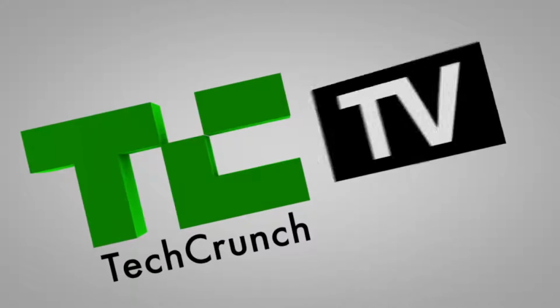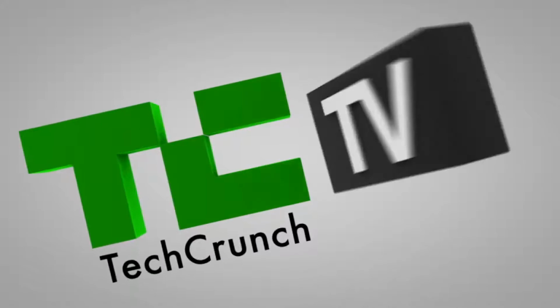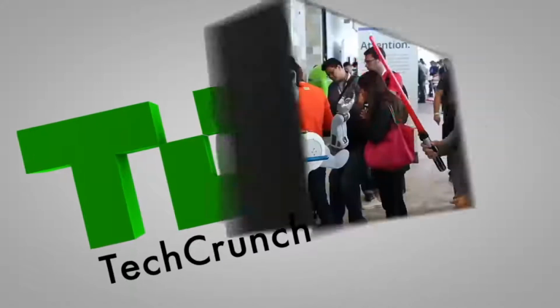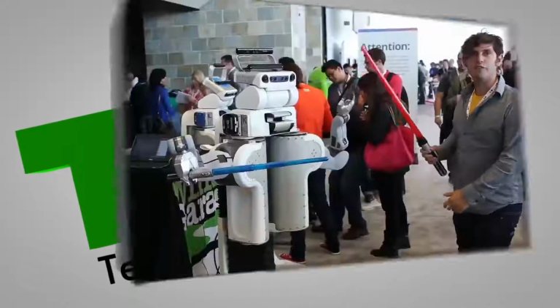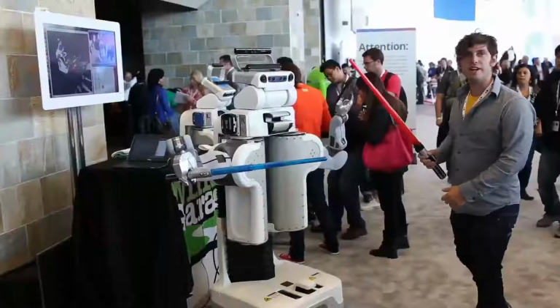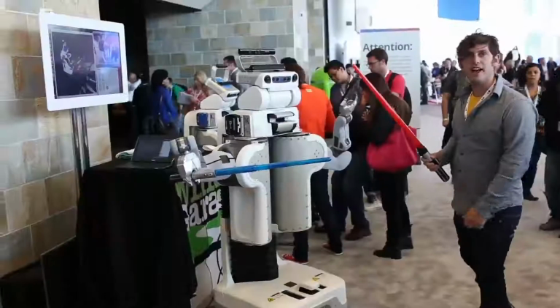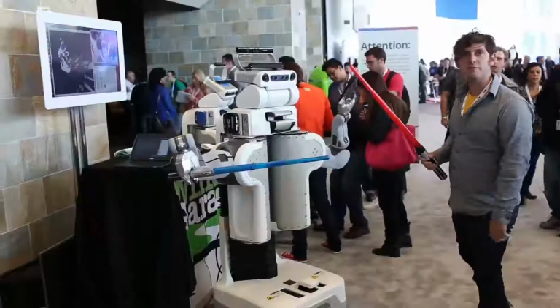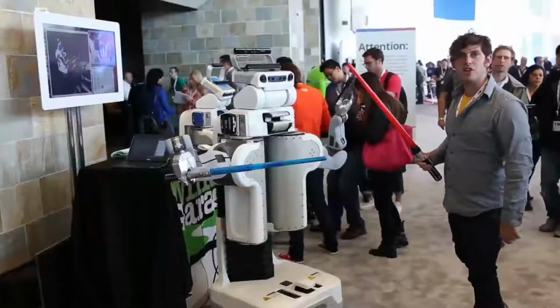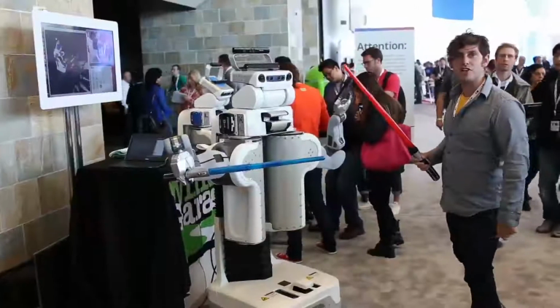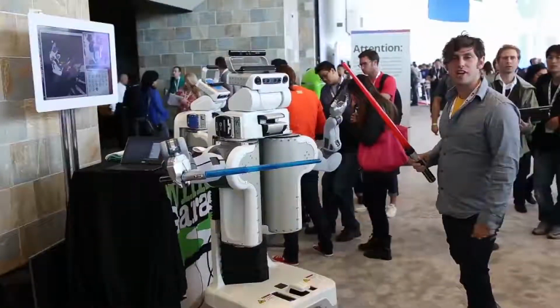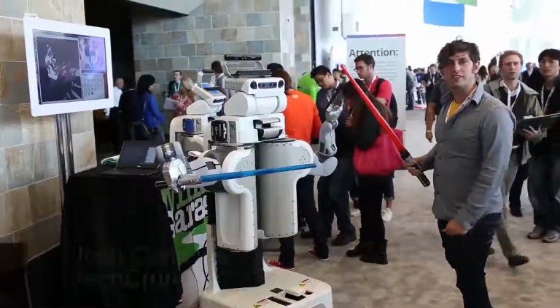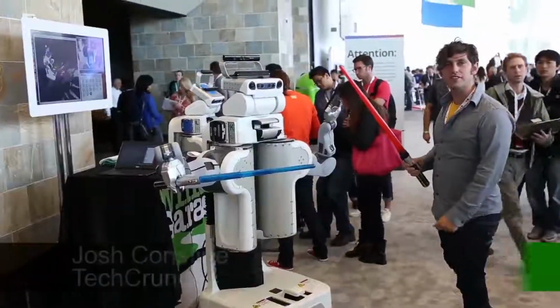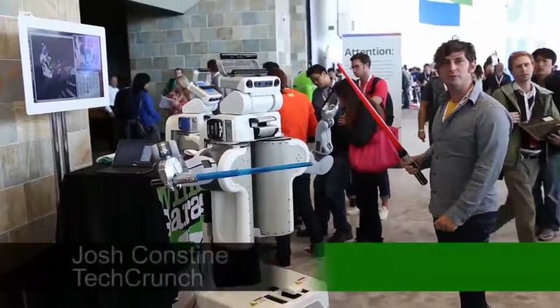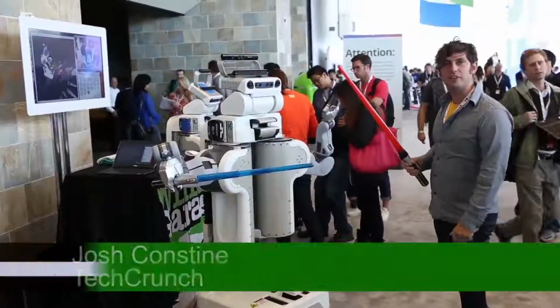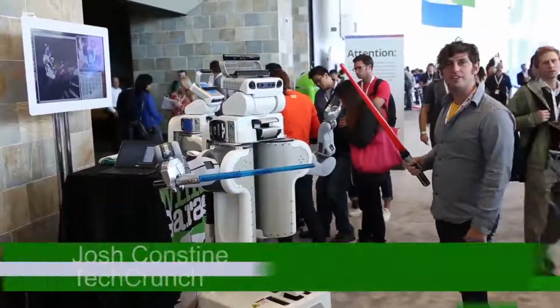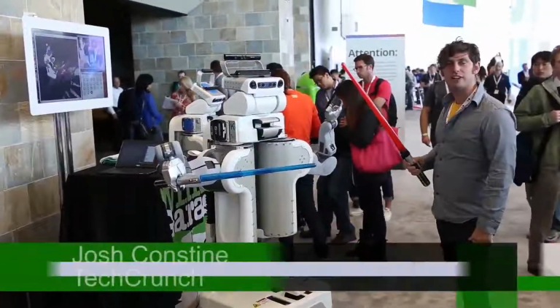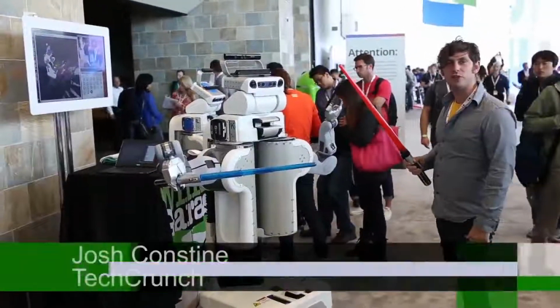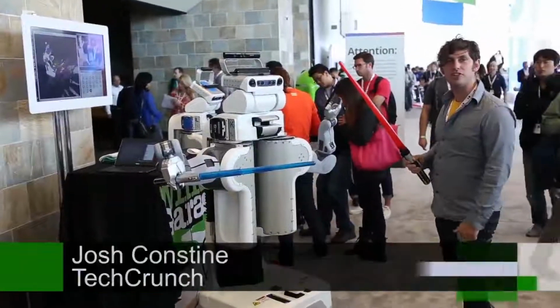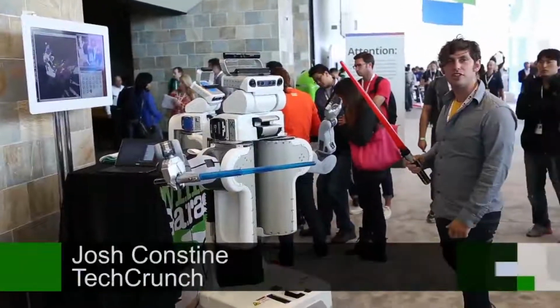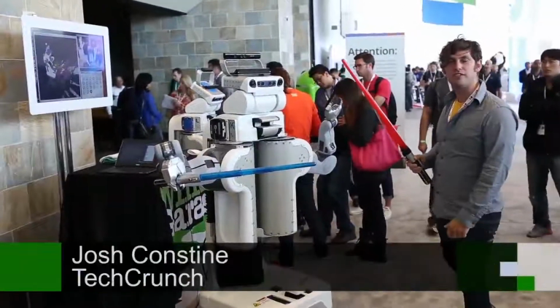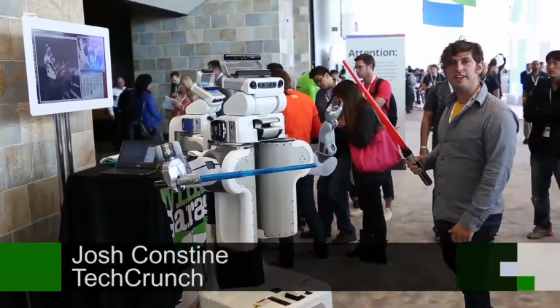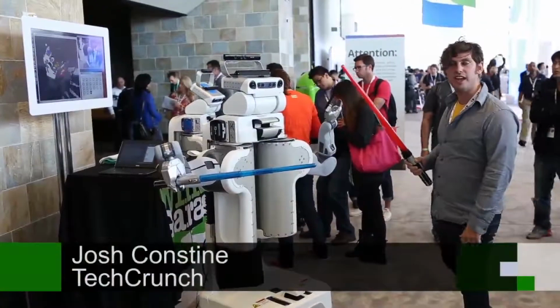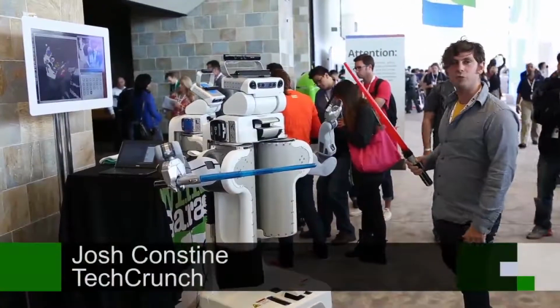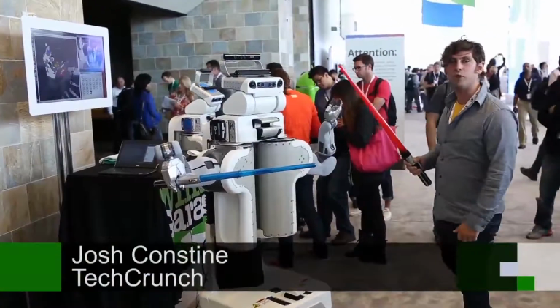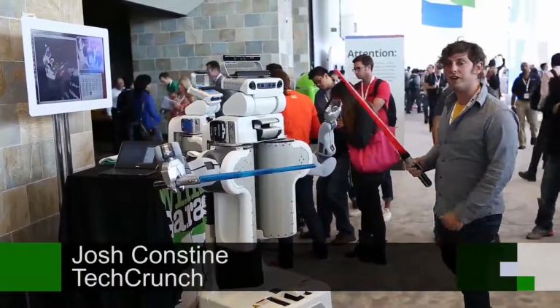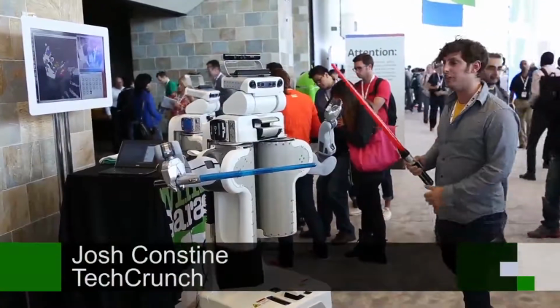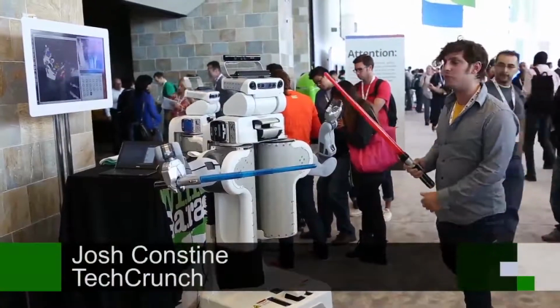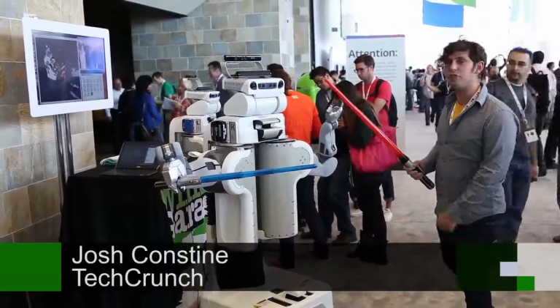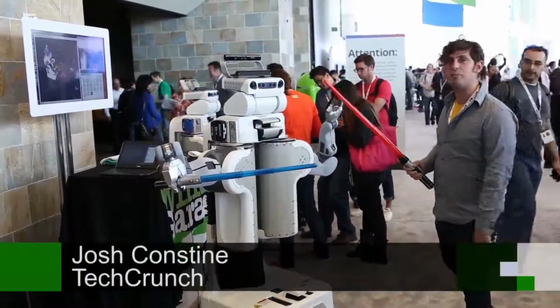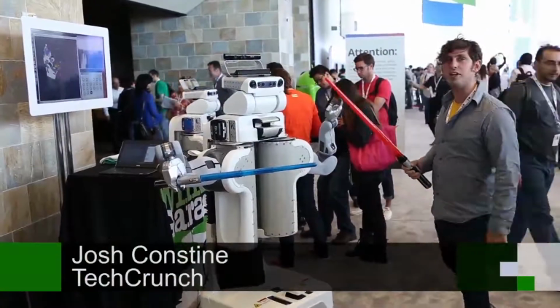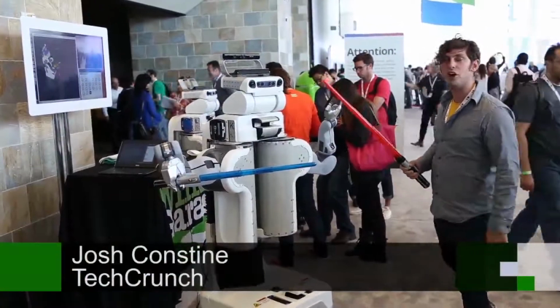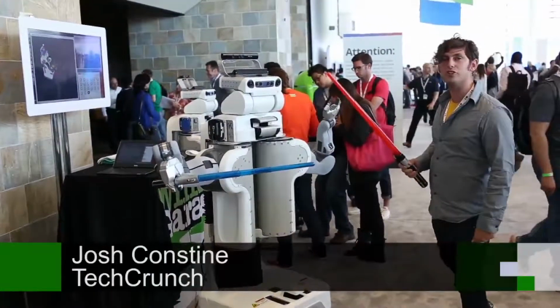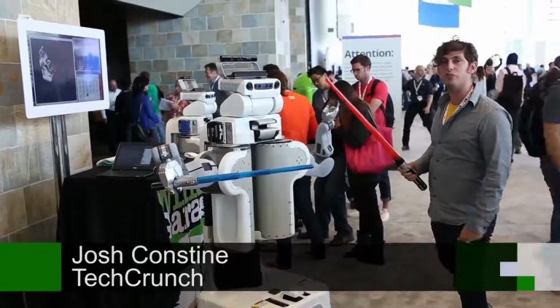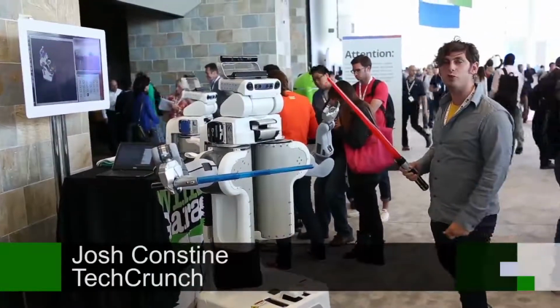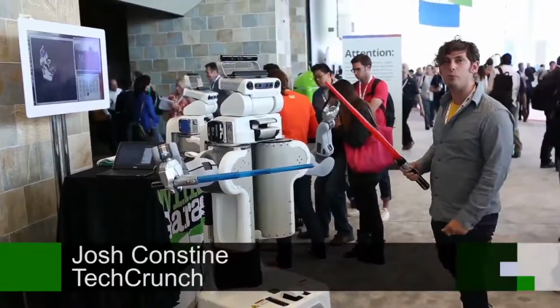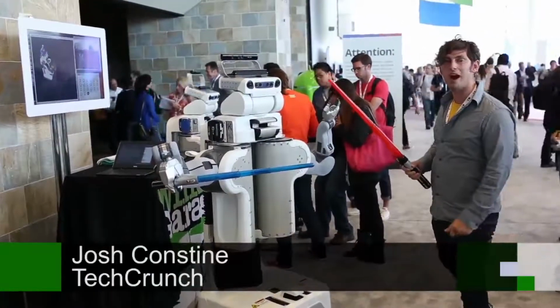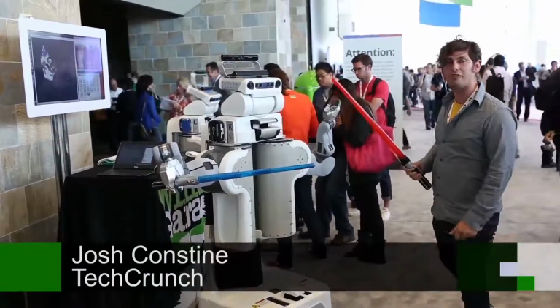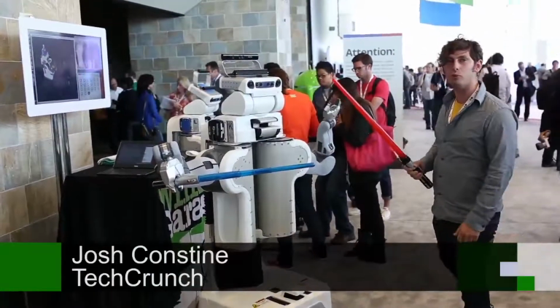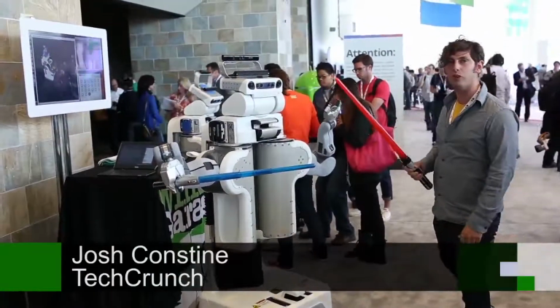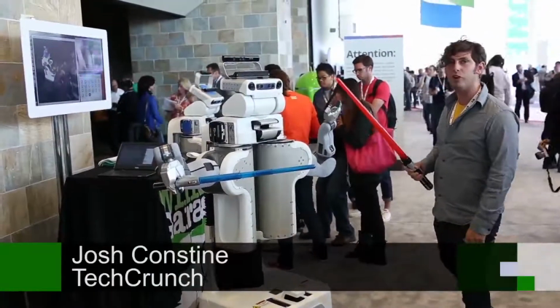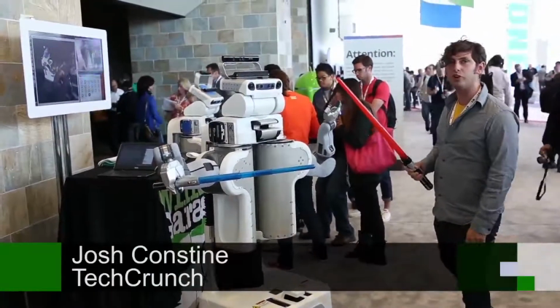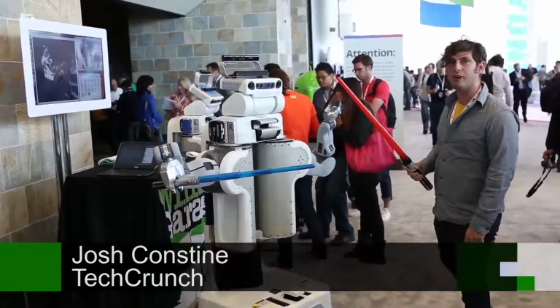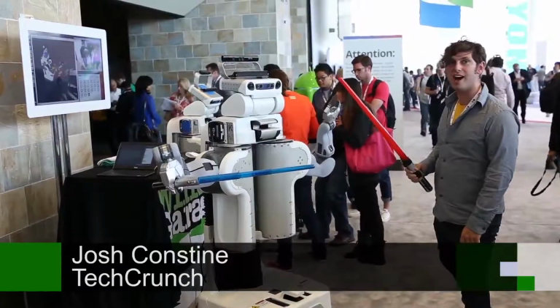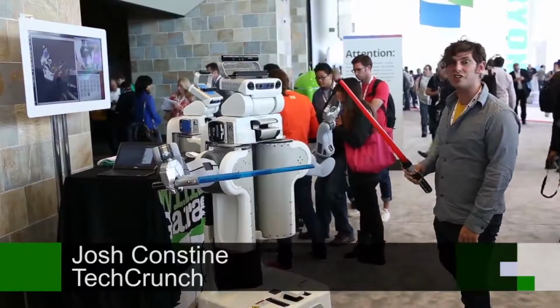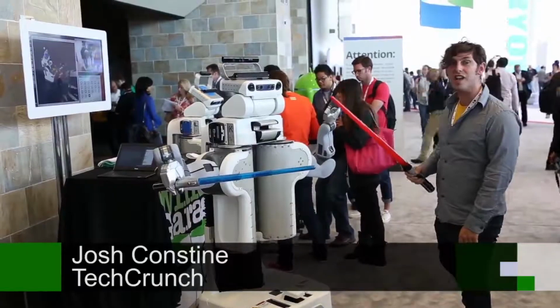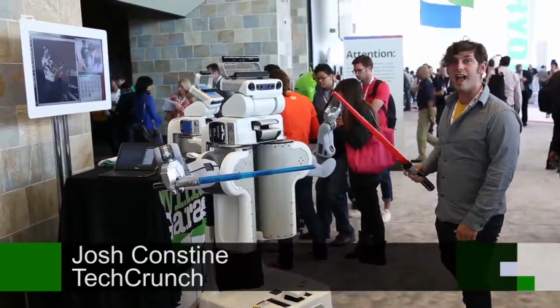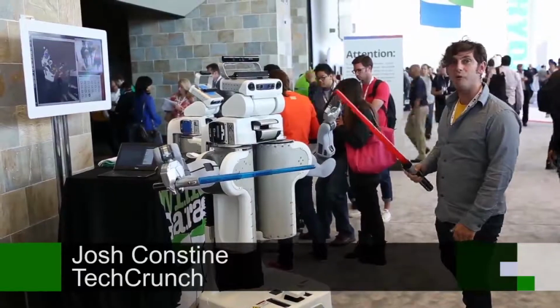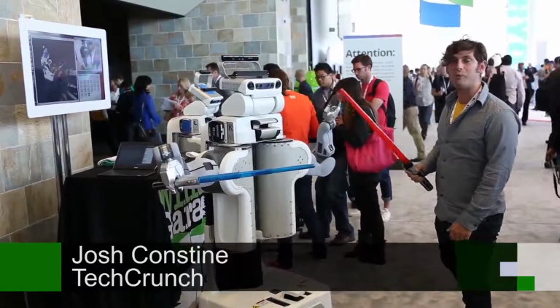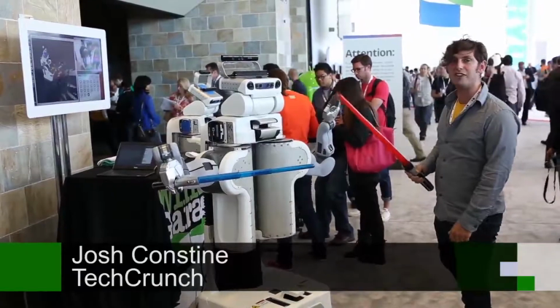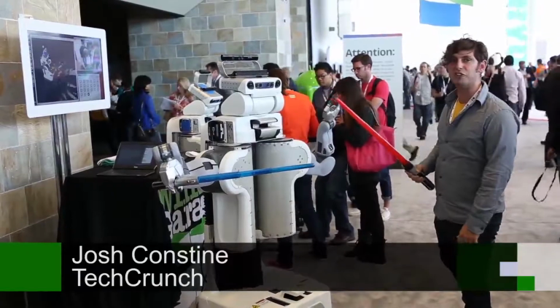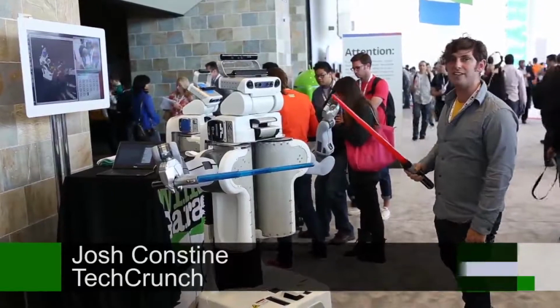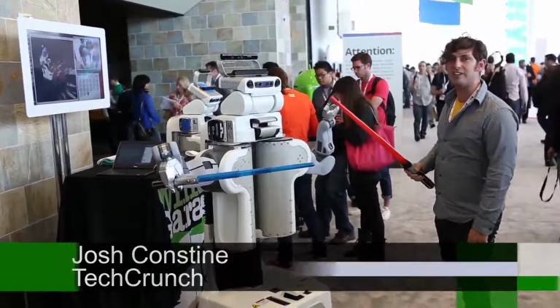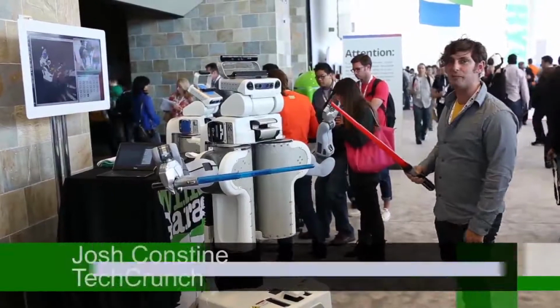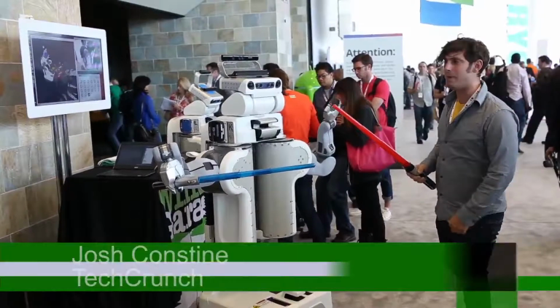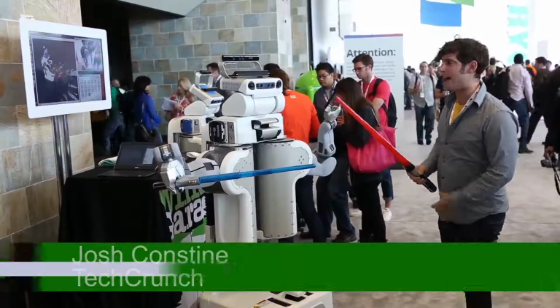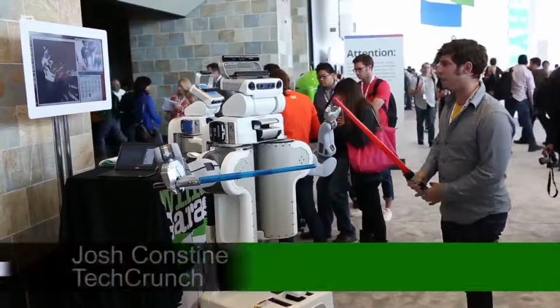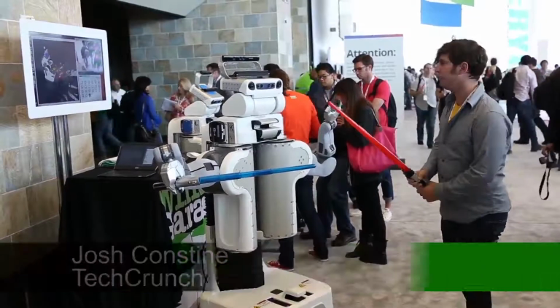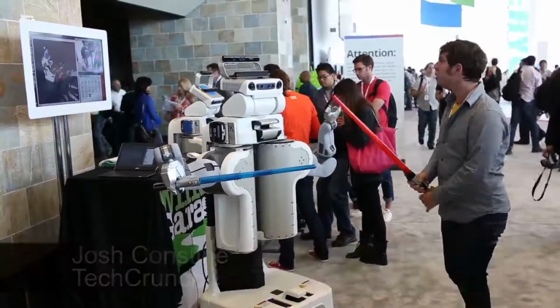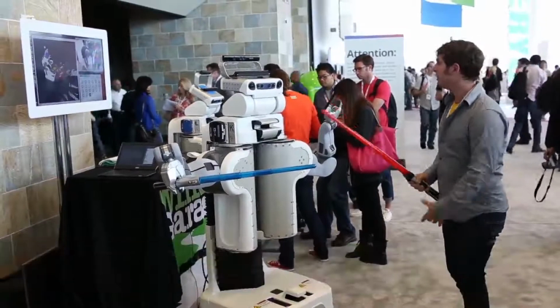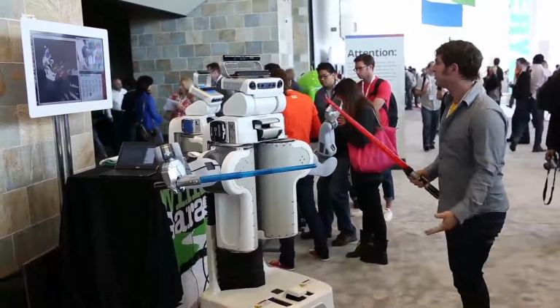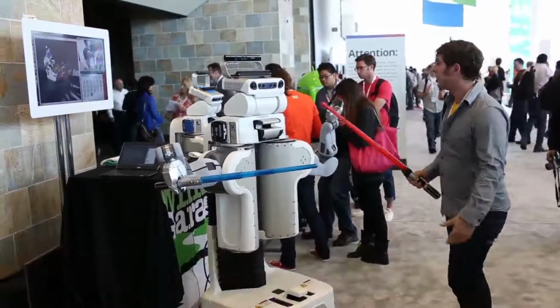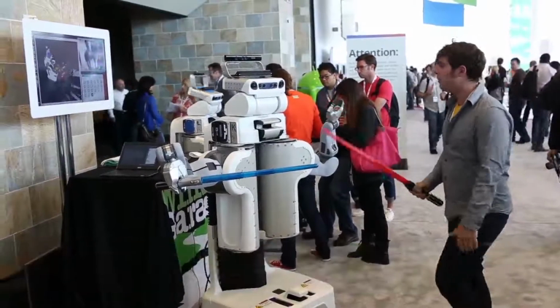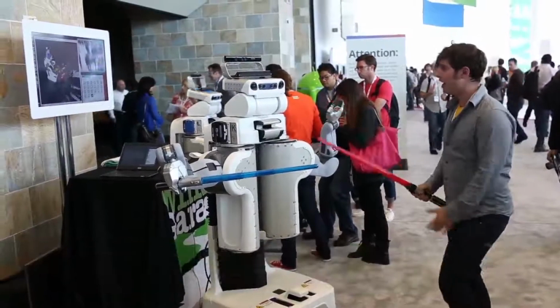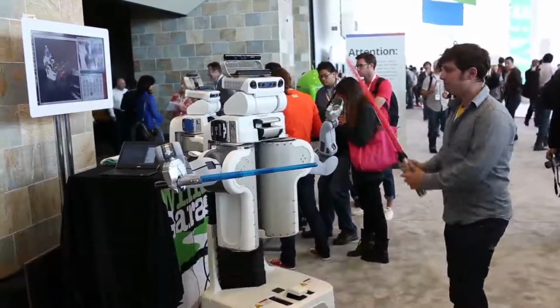Hi everybody, I'm Josh Constine with TechCrunch TV, and we're here with a PR2 robot from Willow Garage. We're about to lightsaber battle. Let's go!